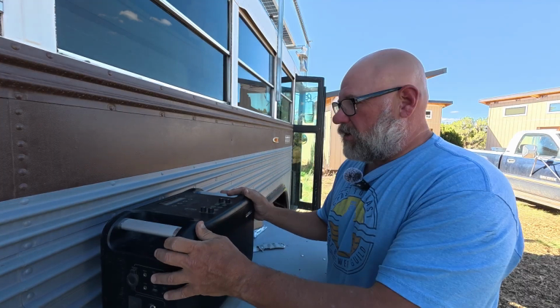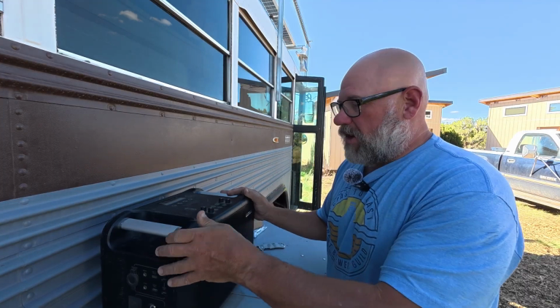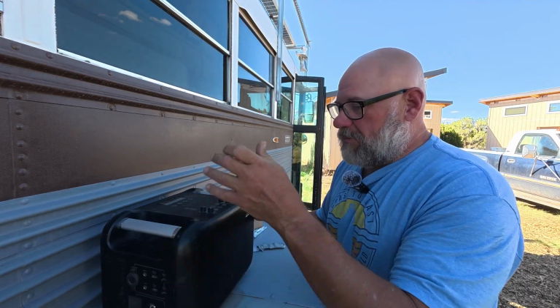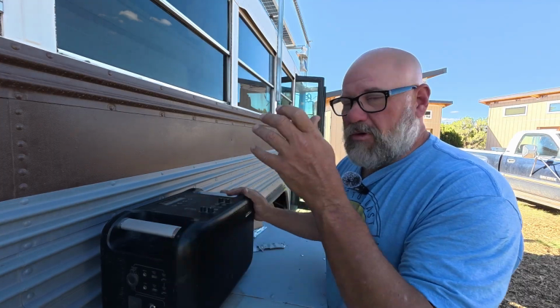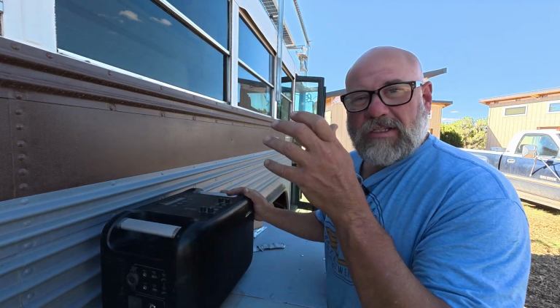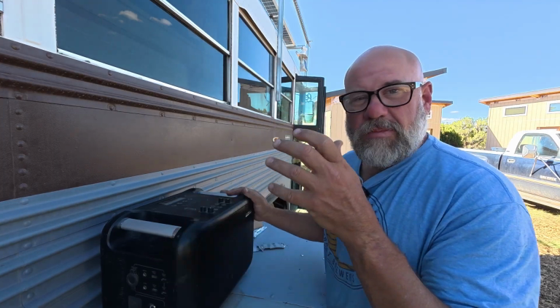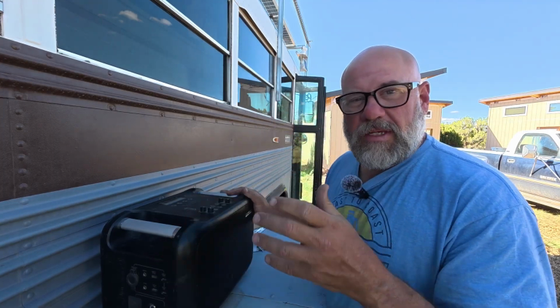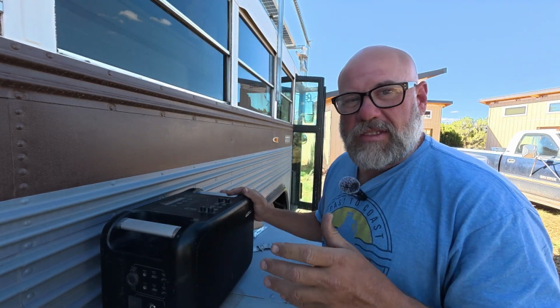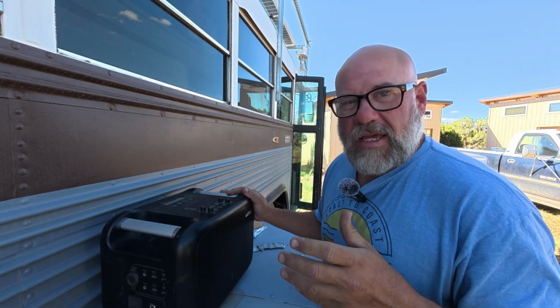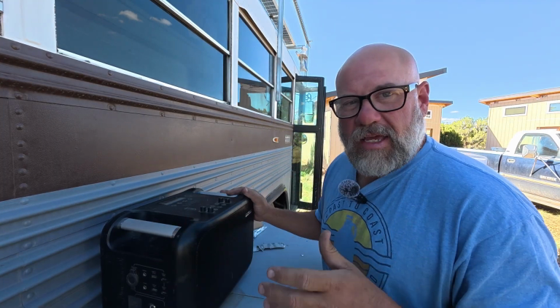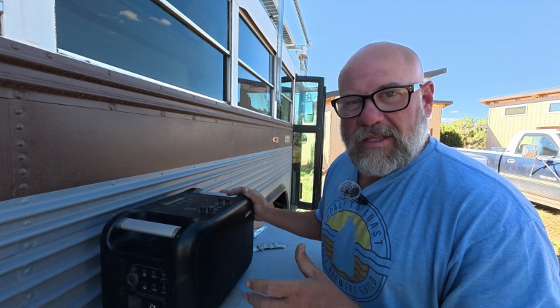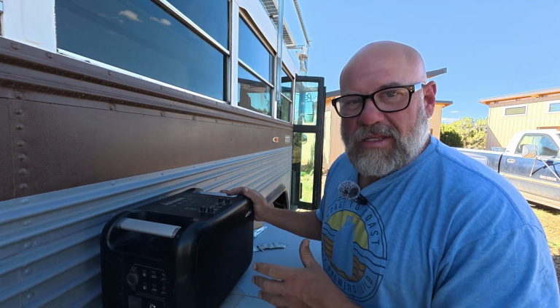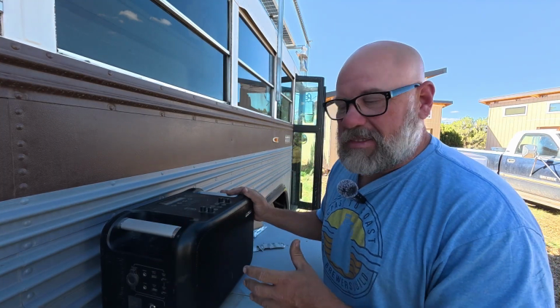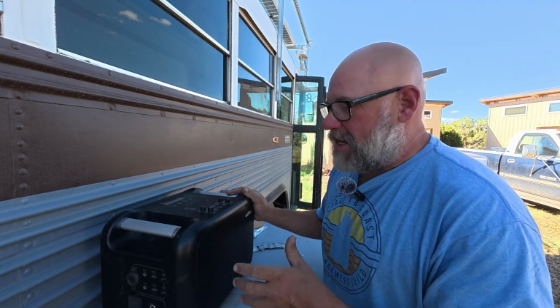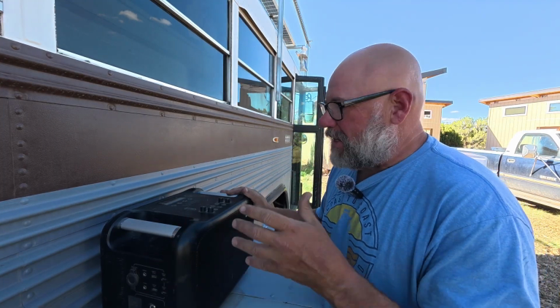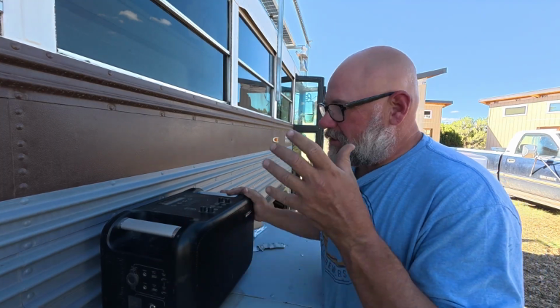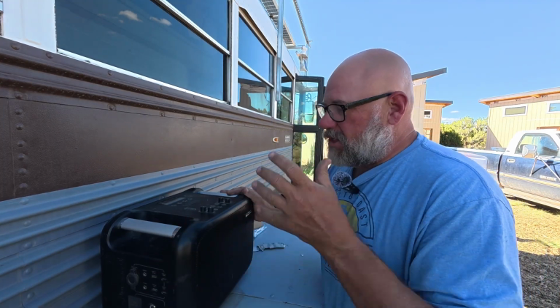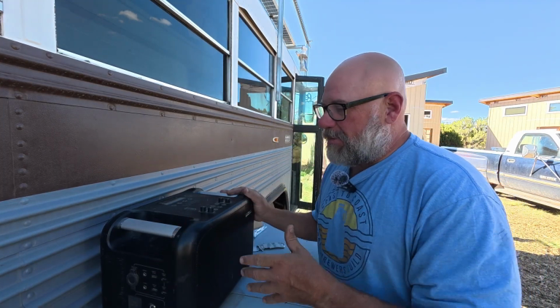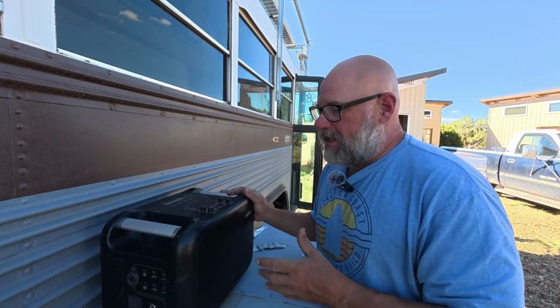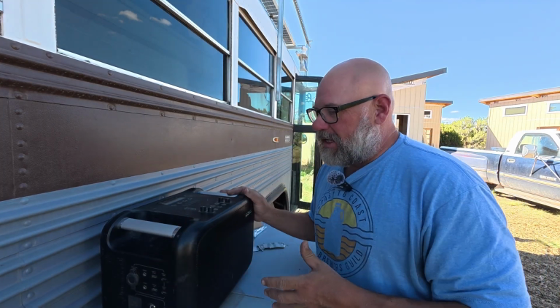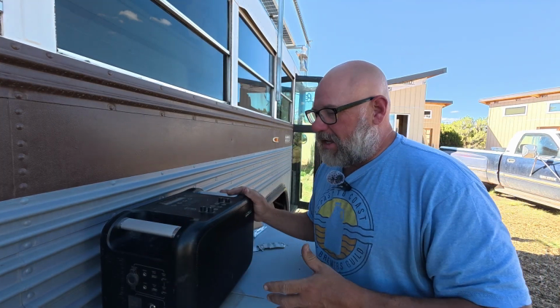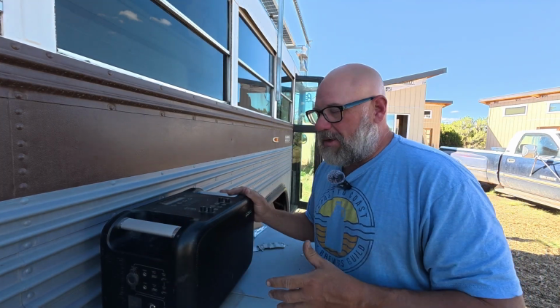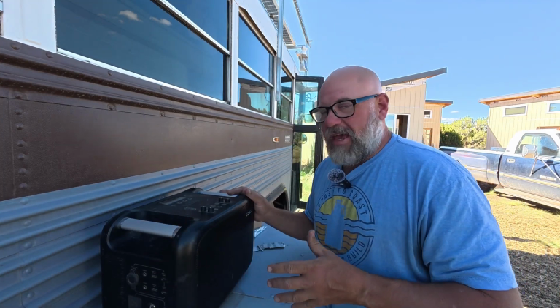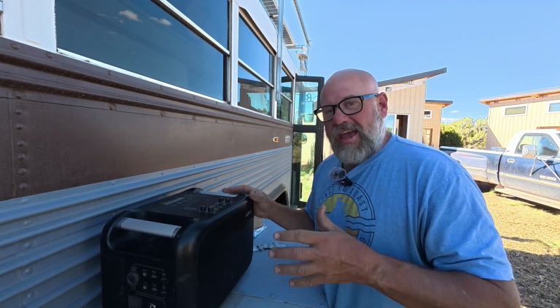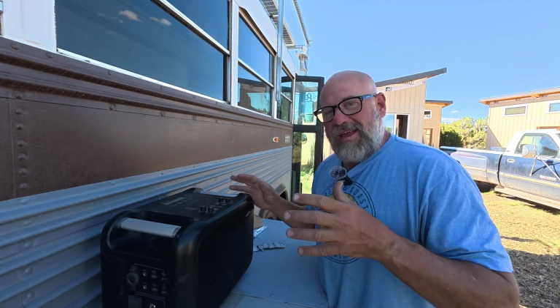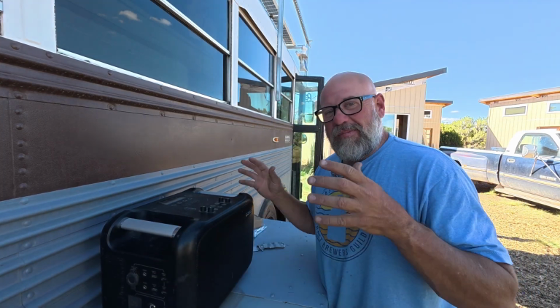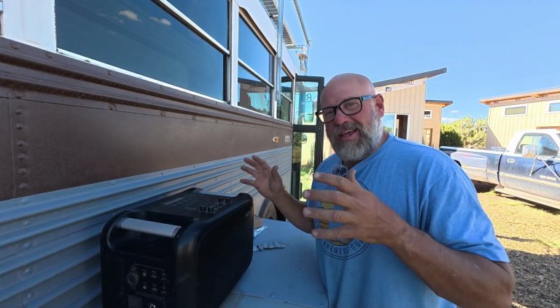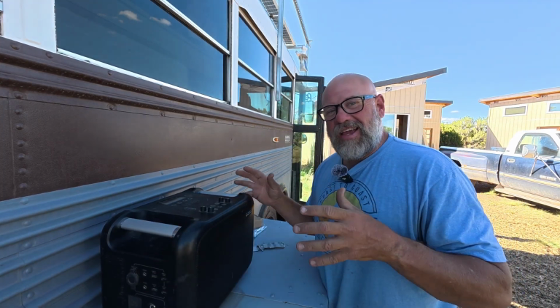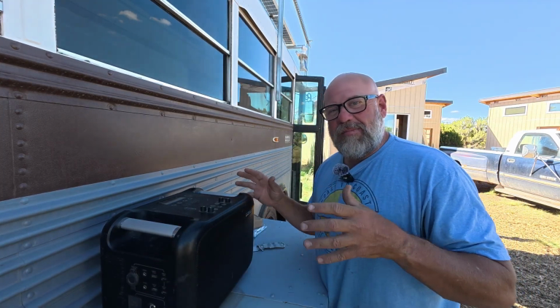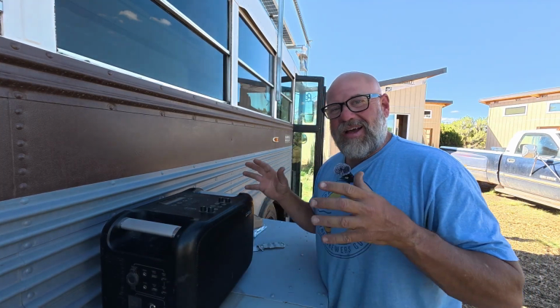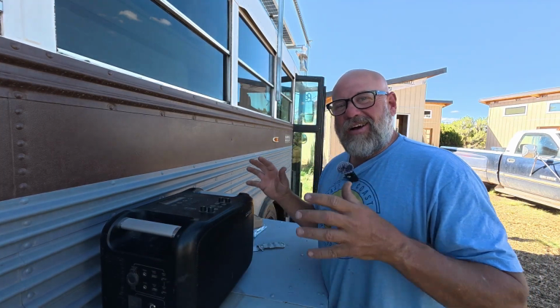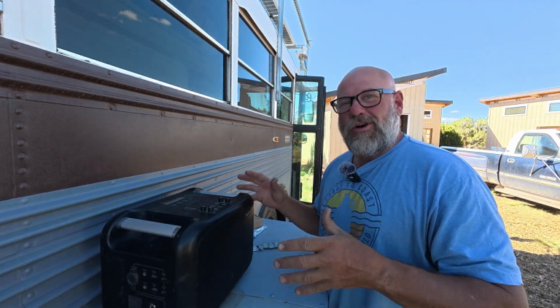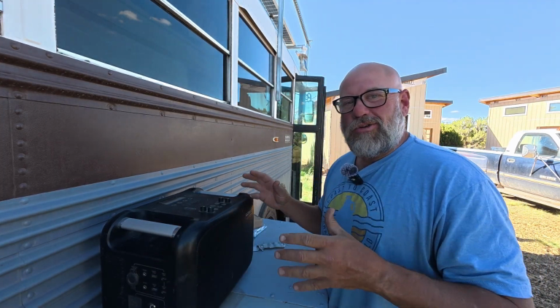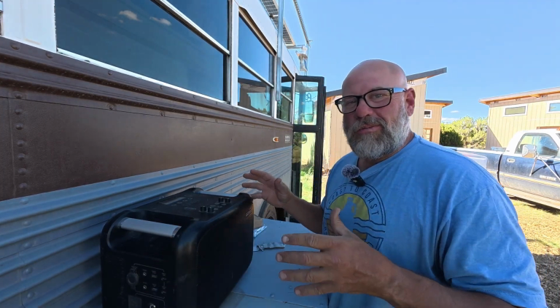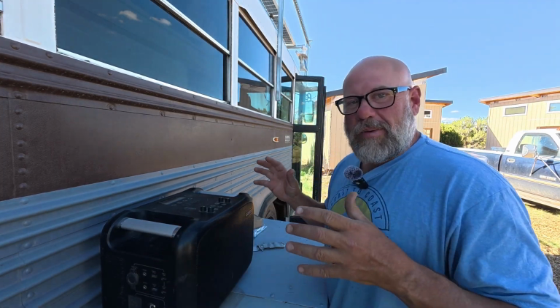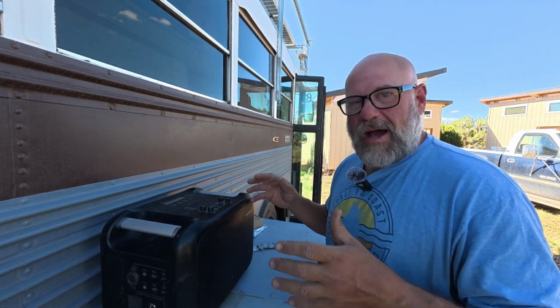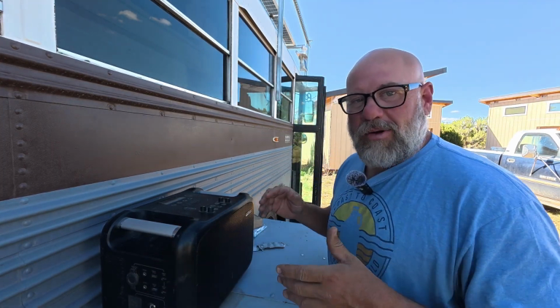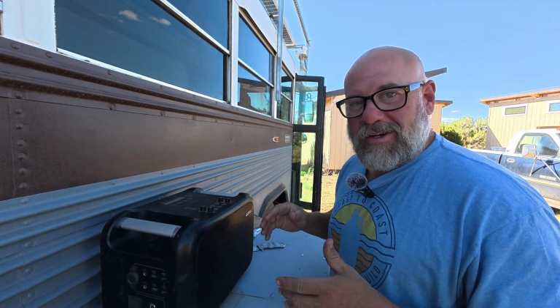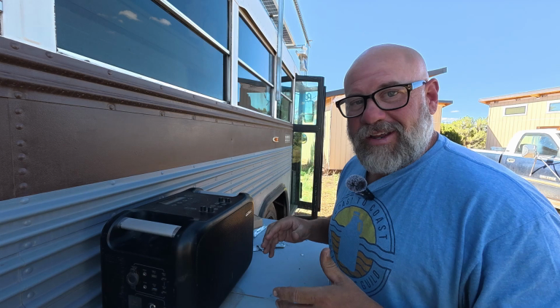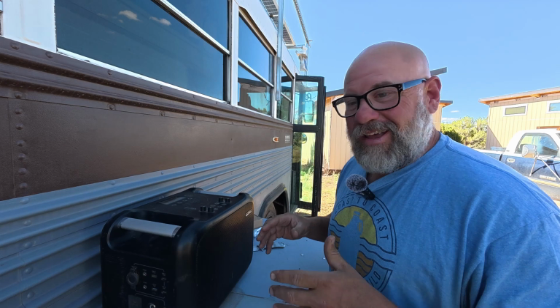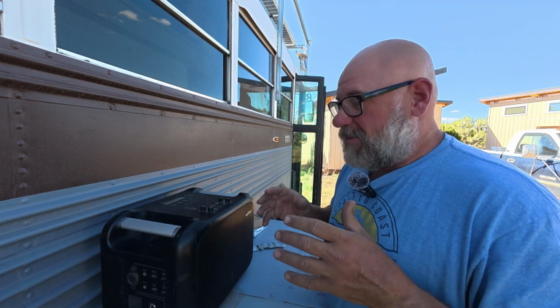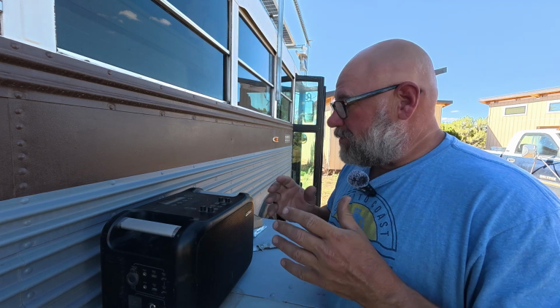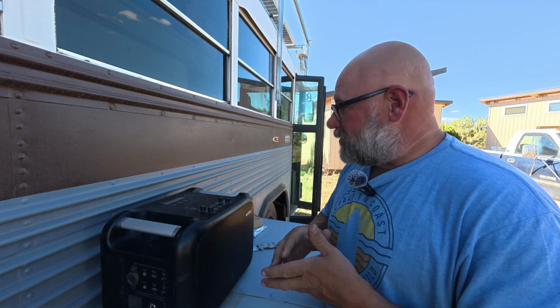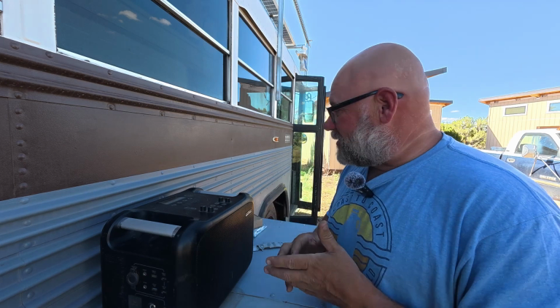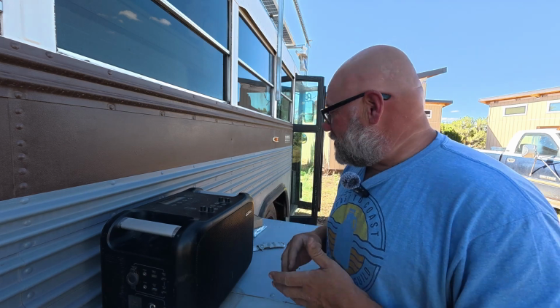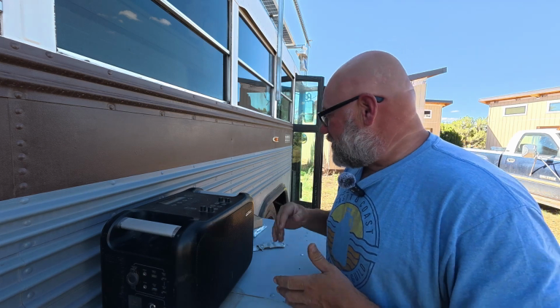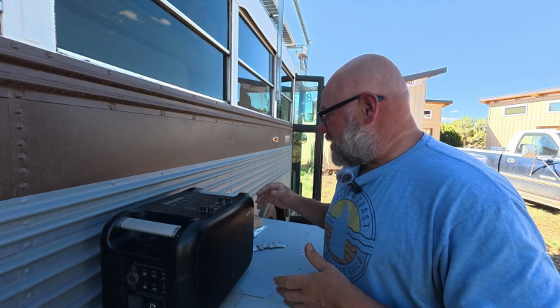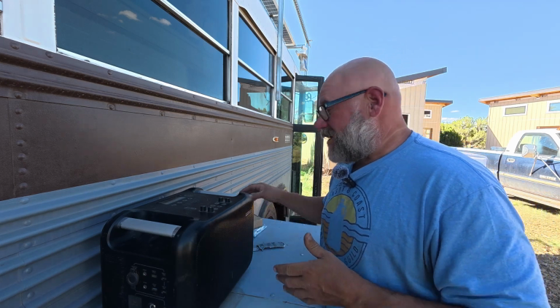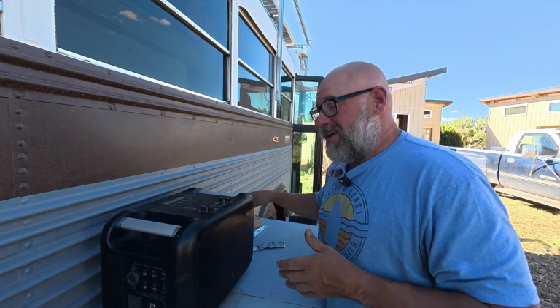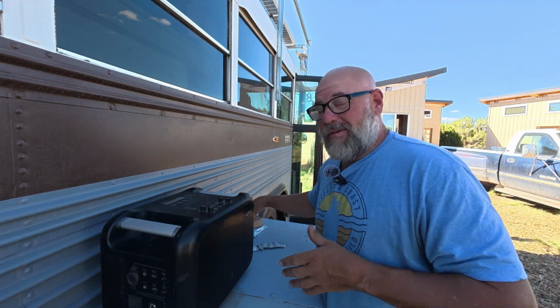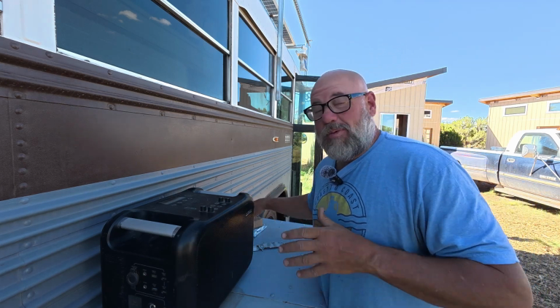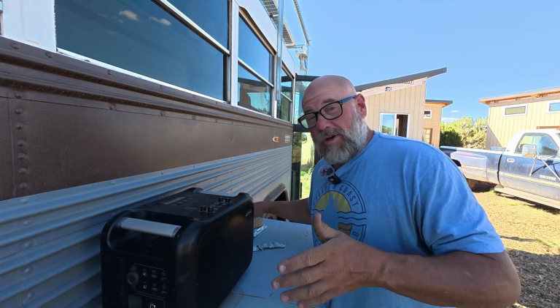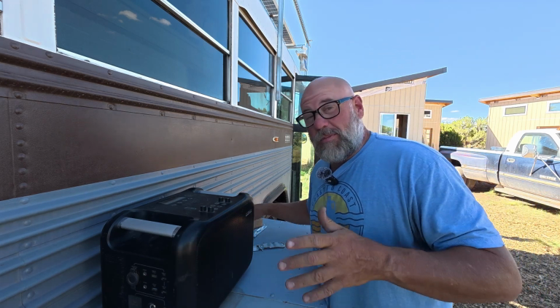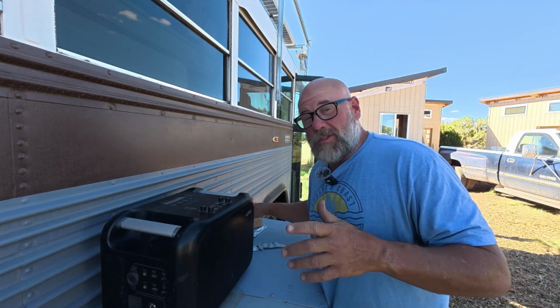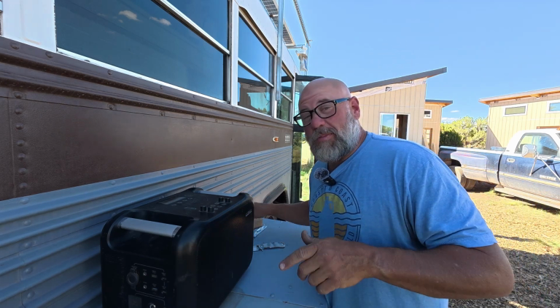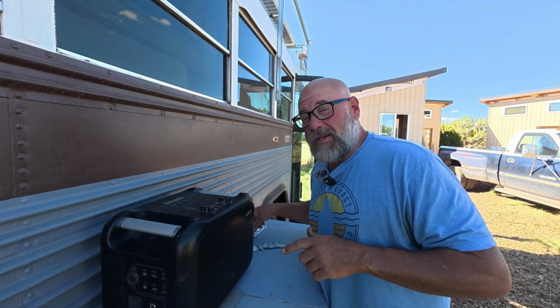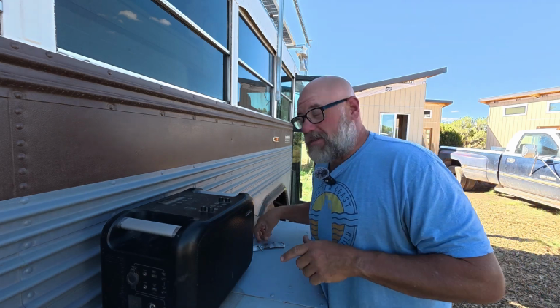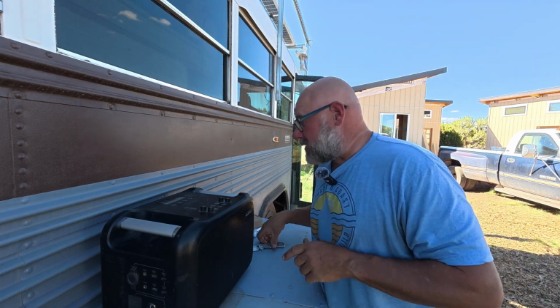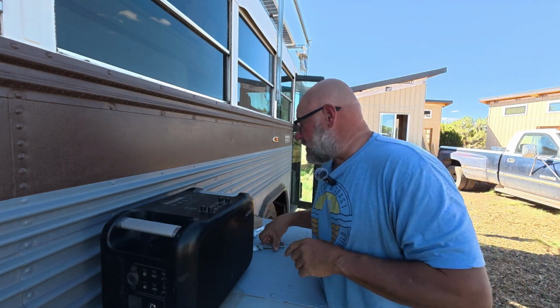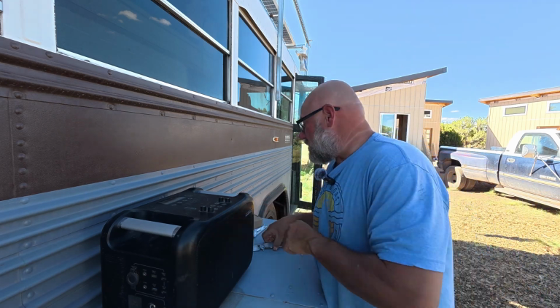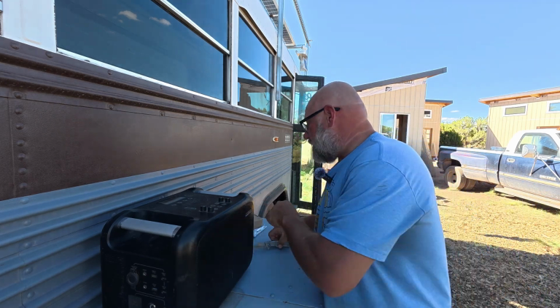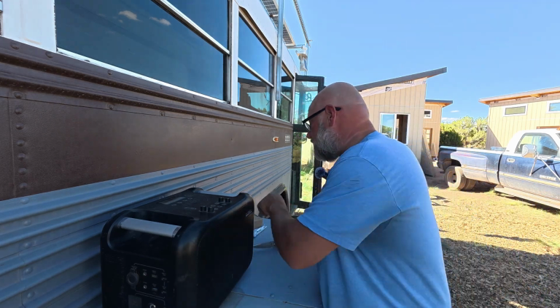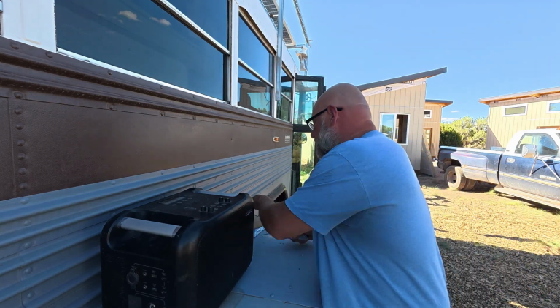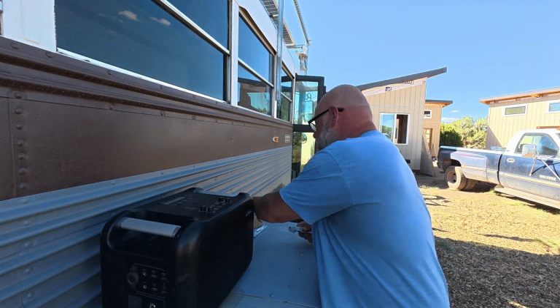So I'm going to be taking this, chopping it up, and making my own powered Bluetooth portable speaker system out of it.